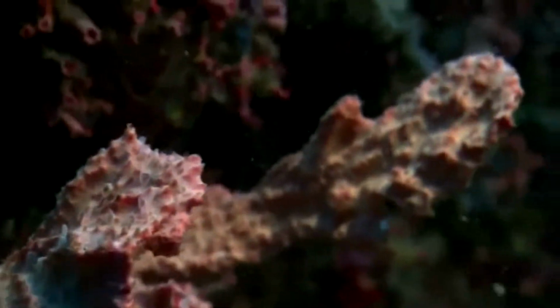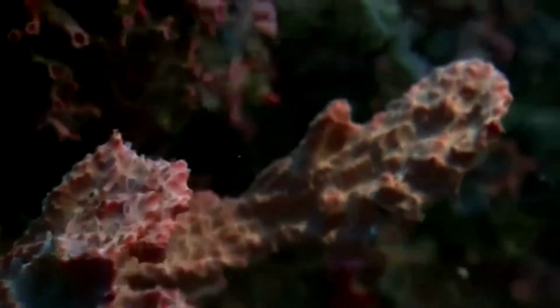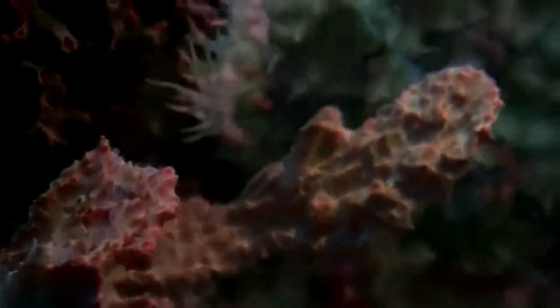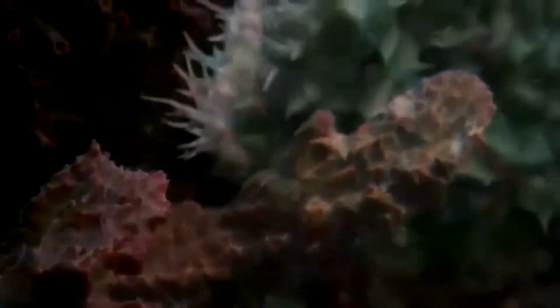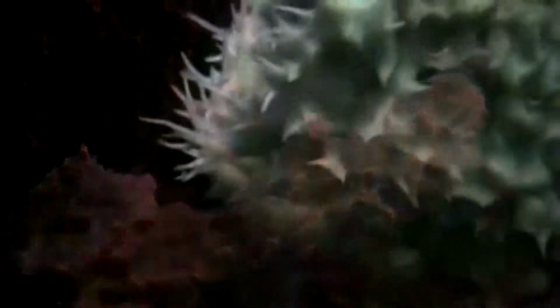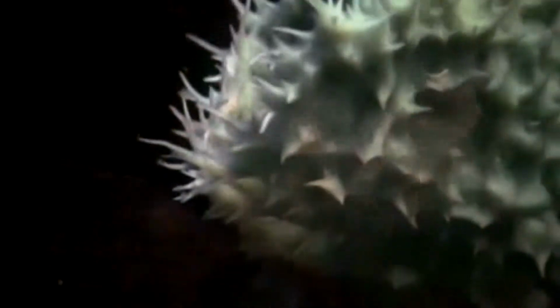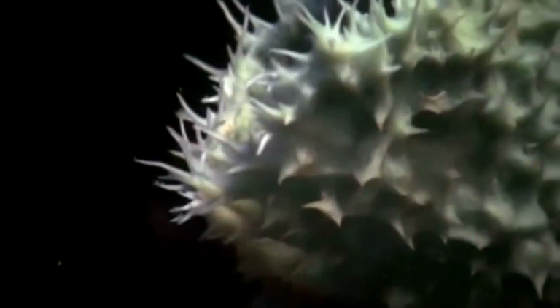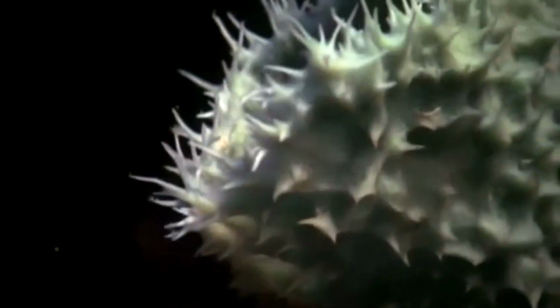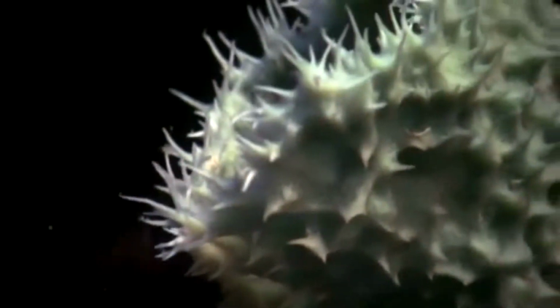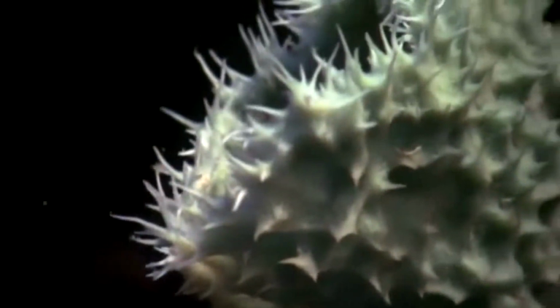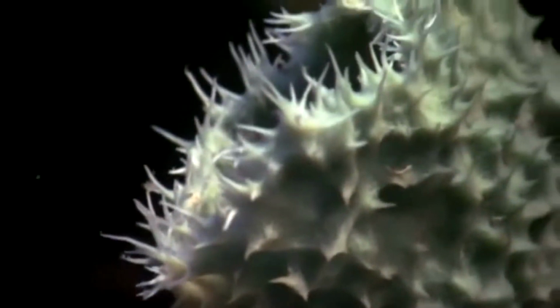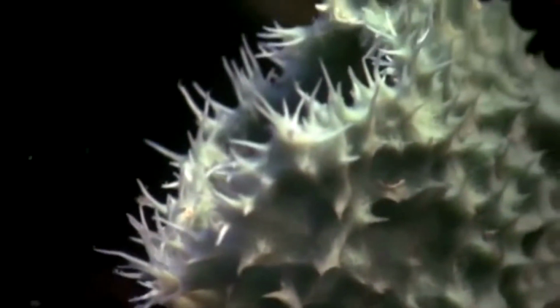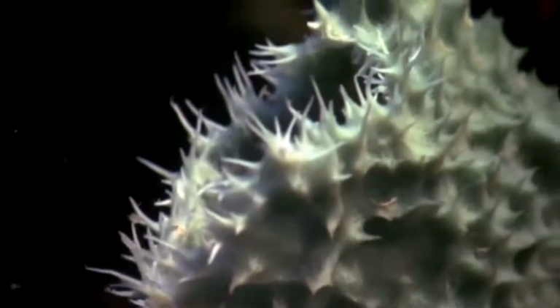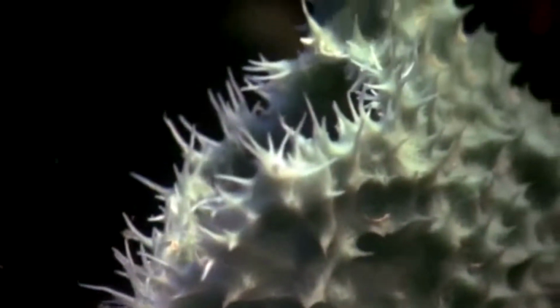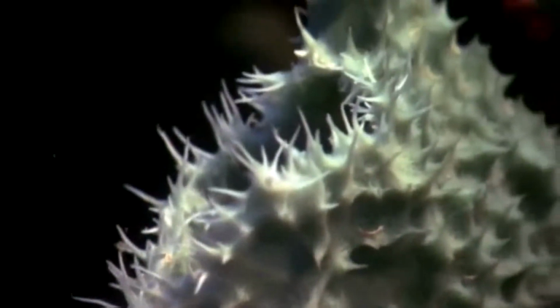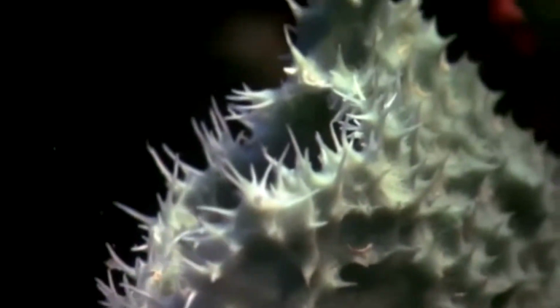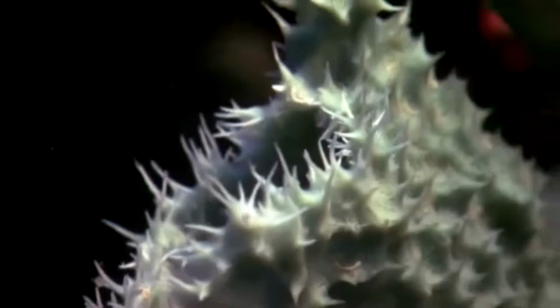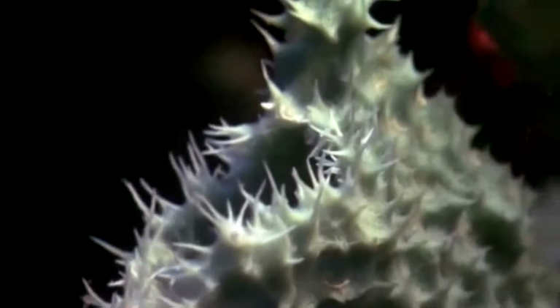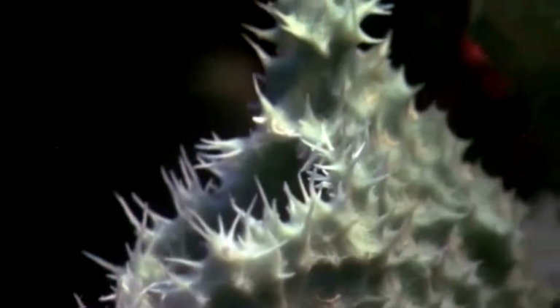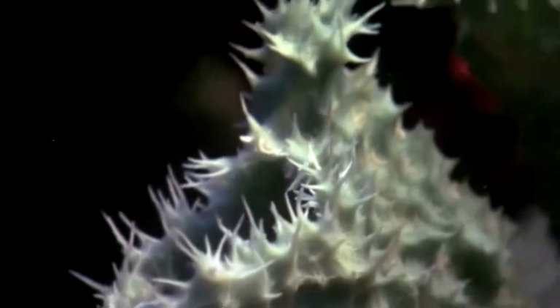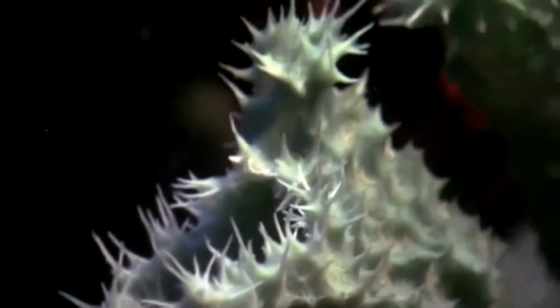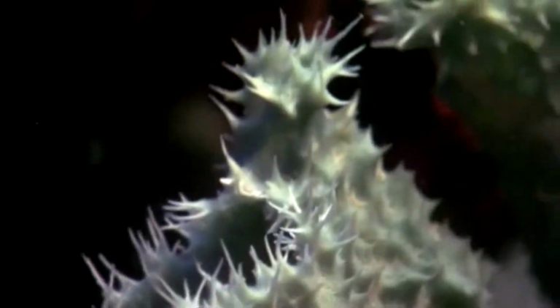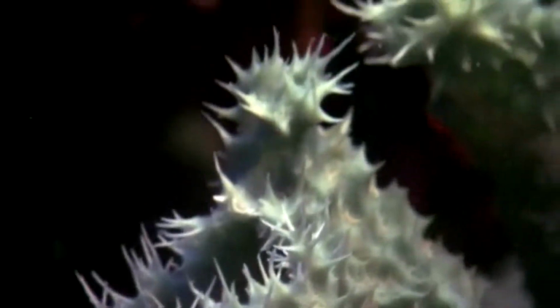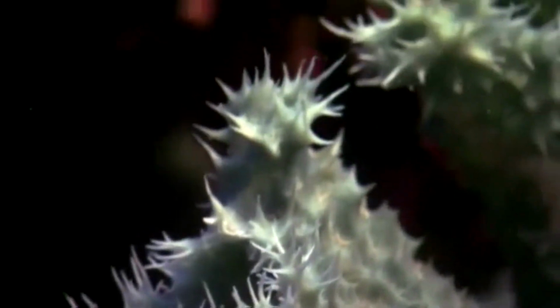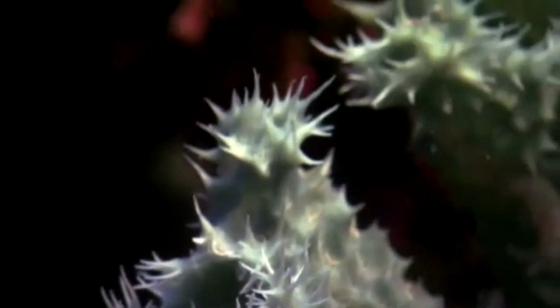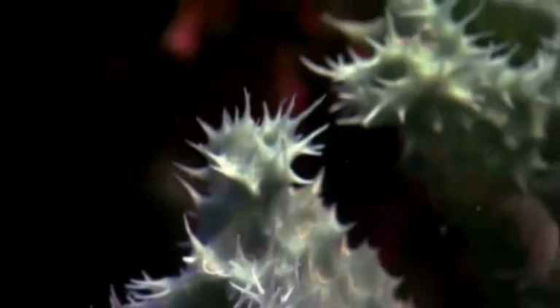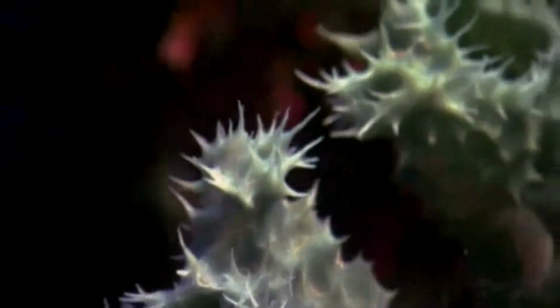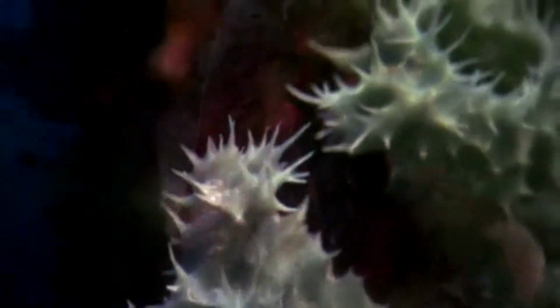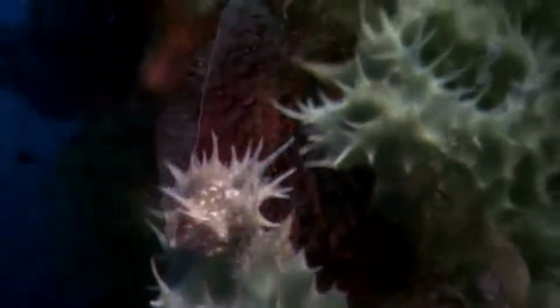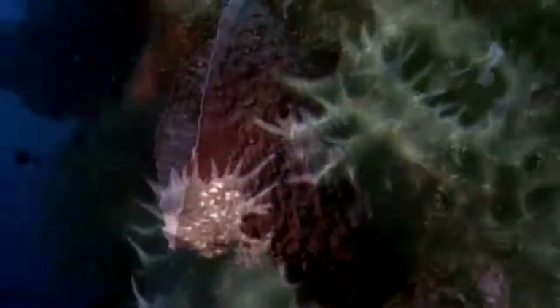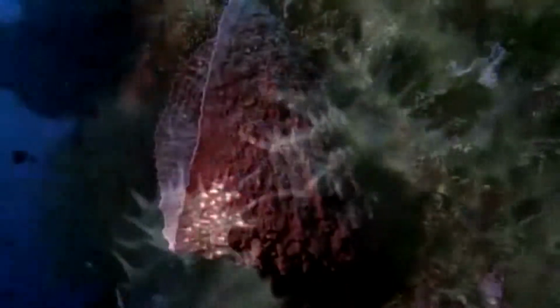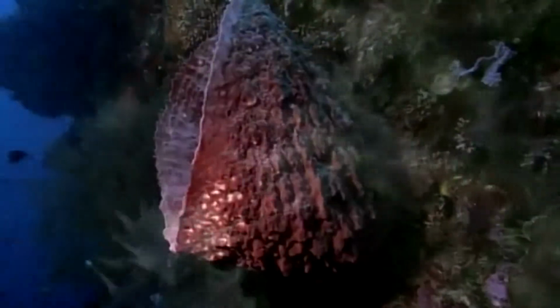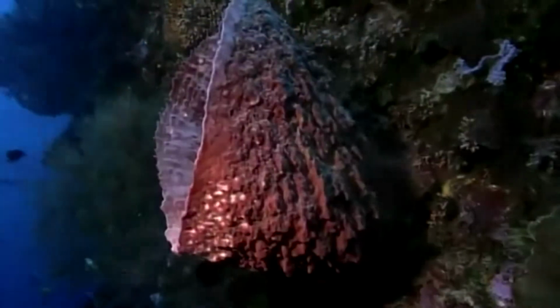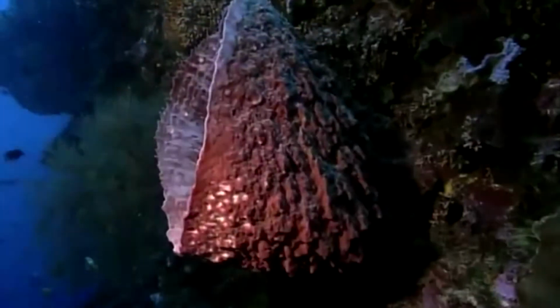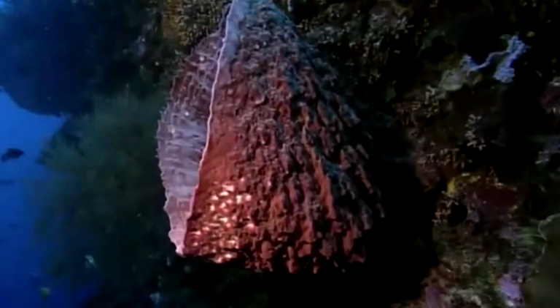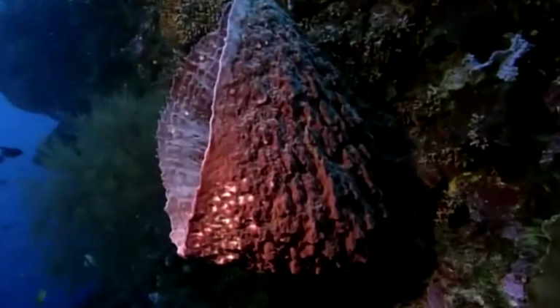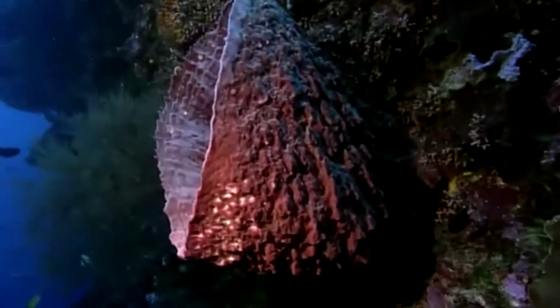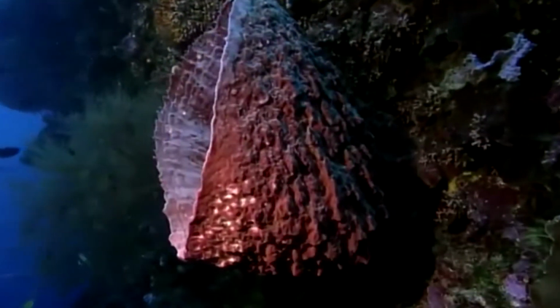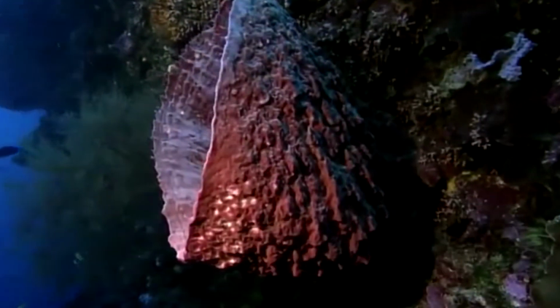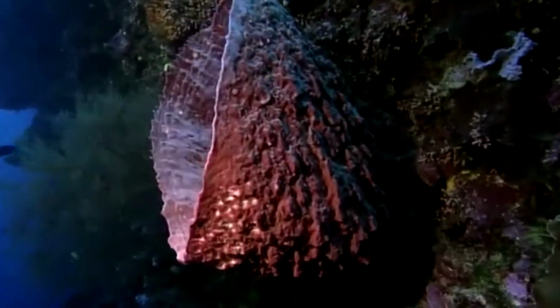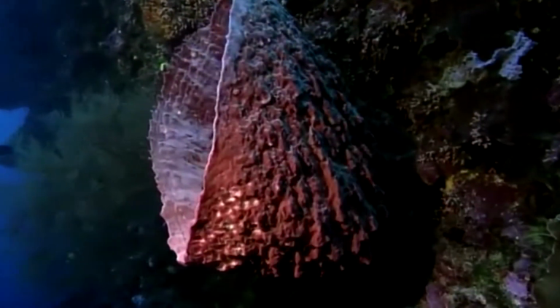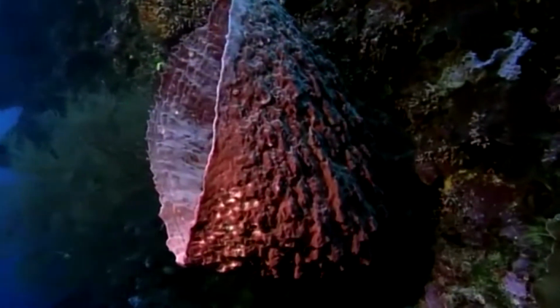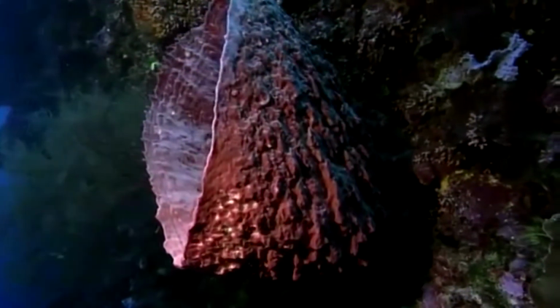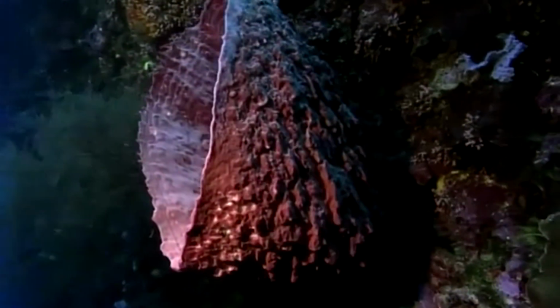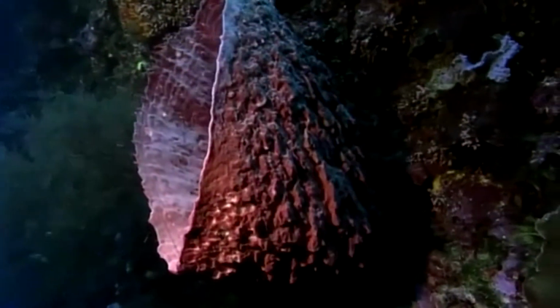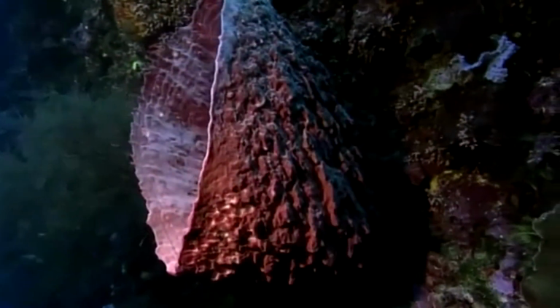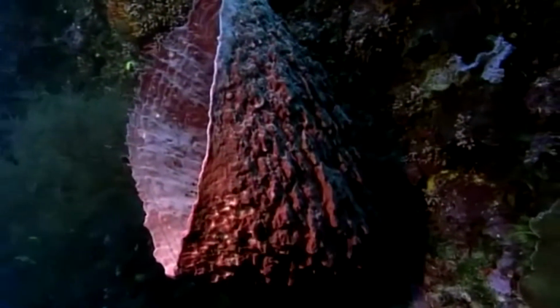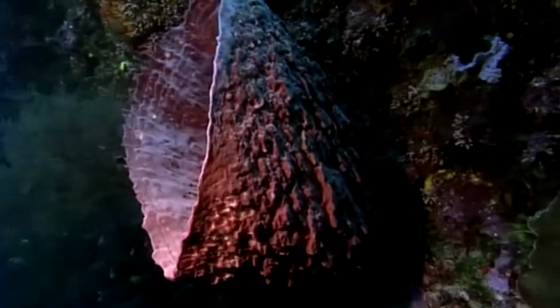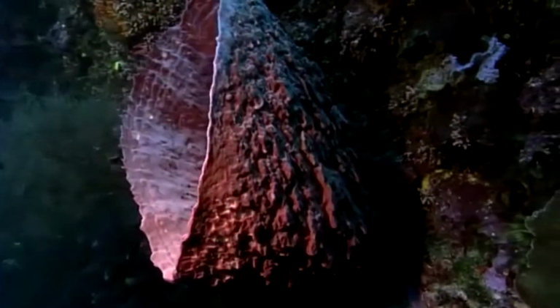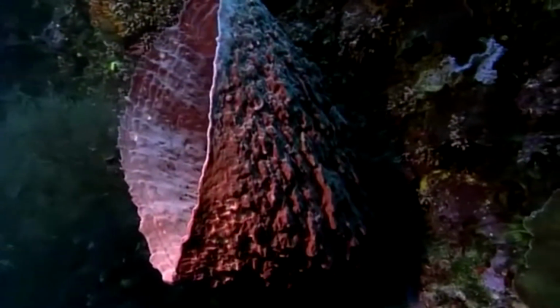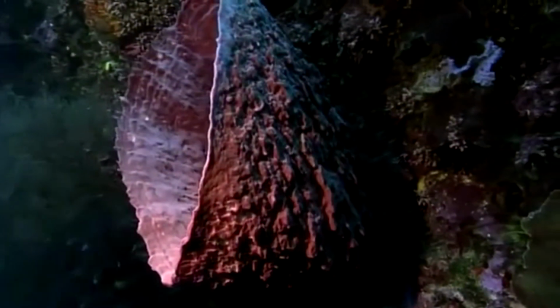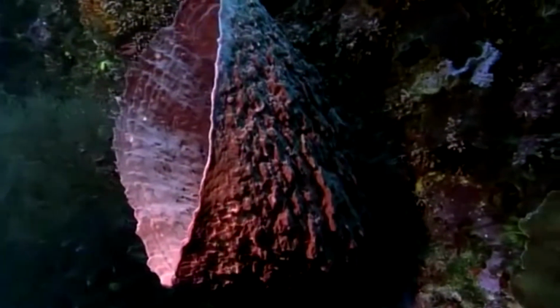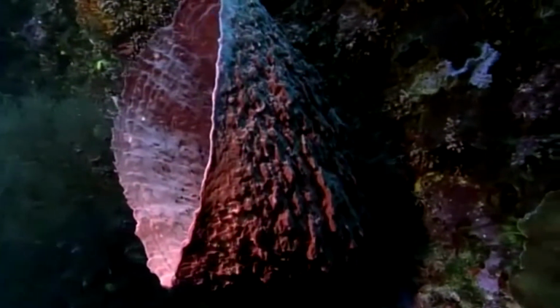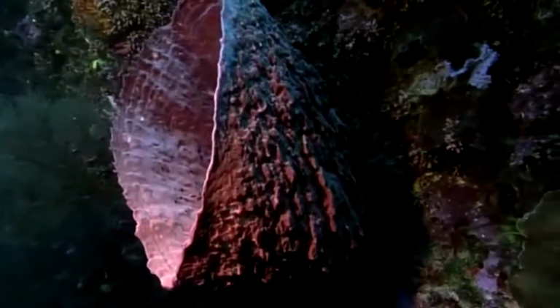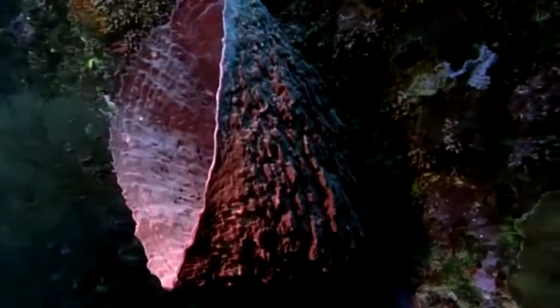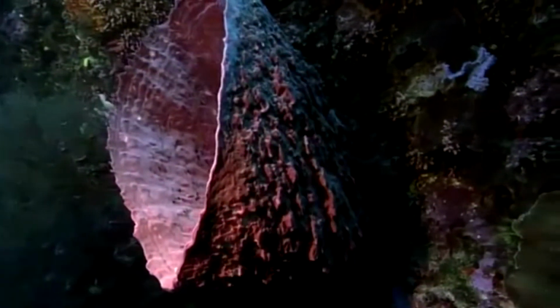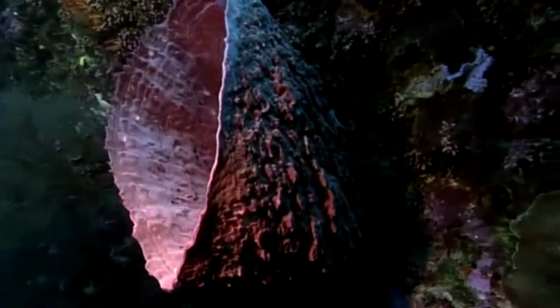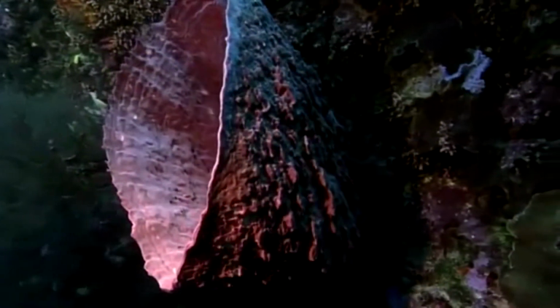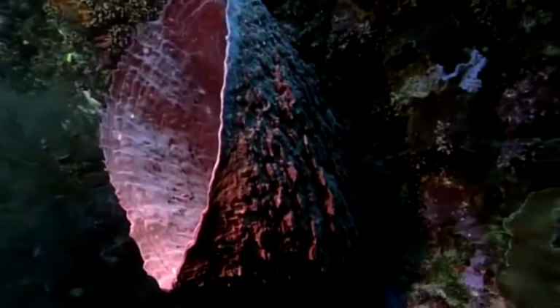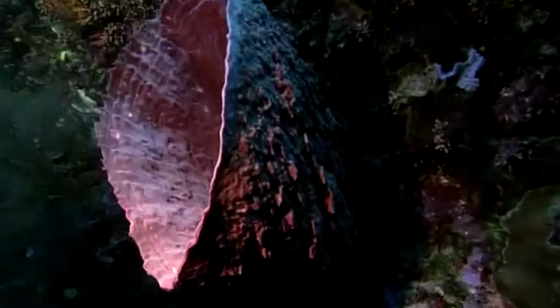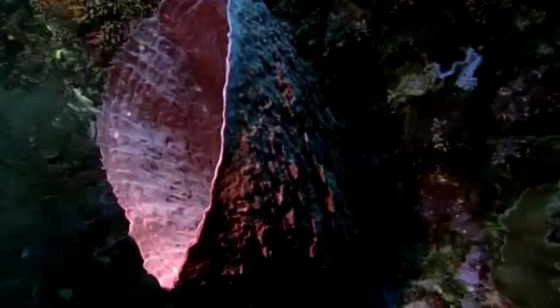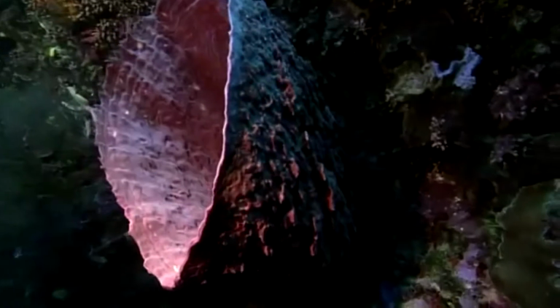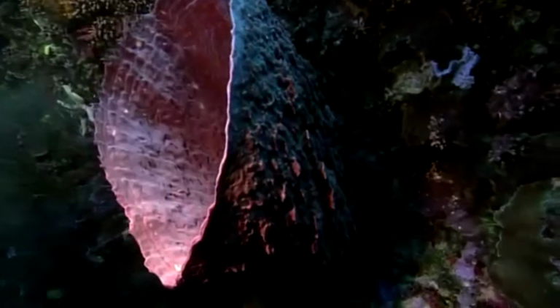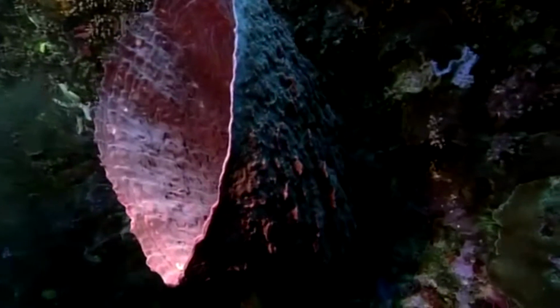Diaz has studied sponges for decades, yet she has never seen them feed in the wild — until now. Few have.